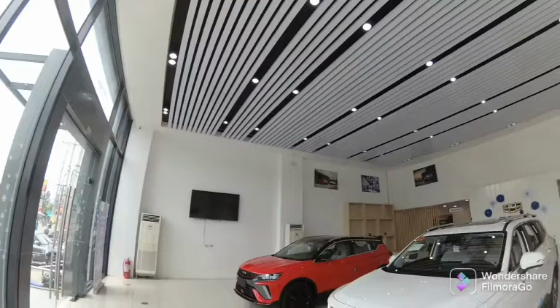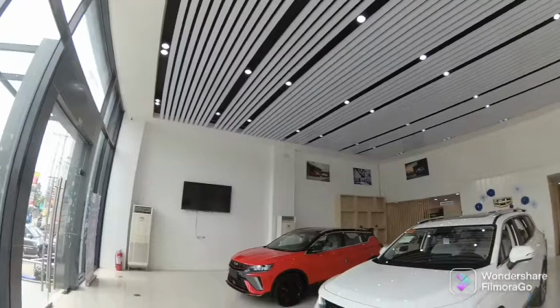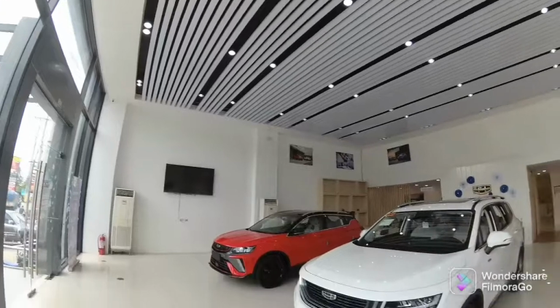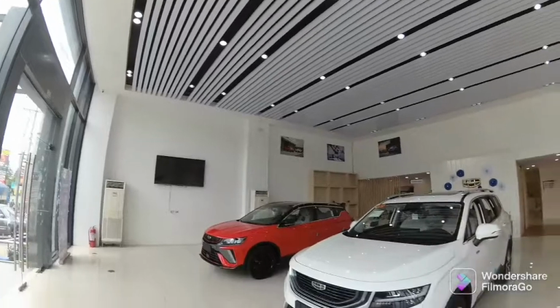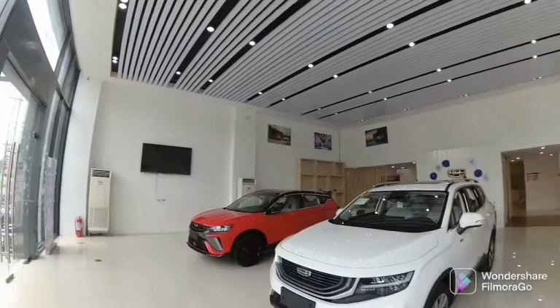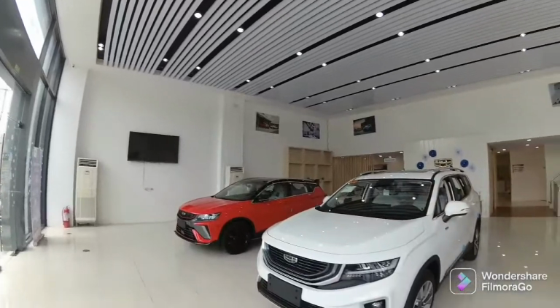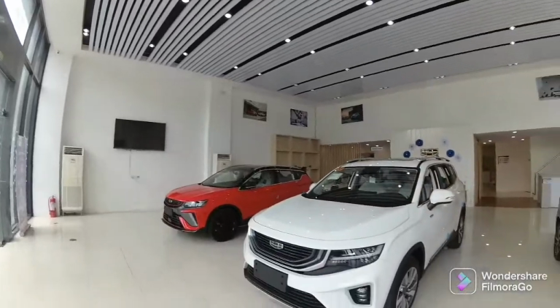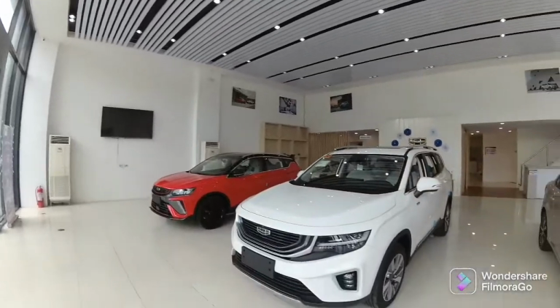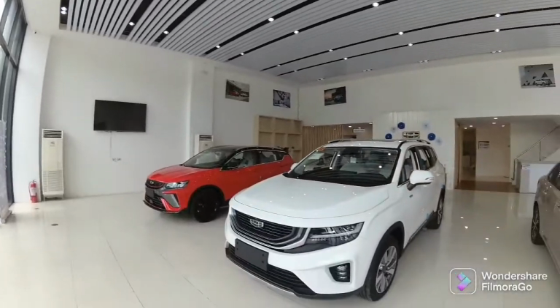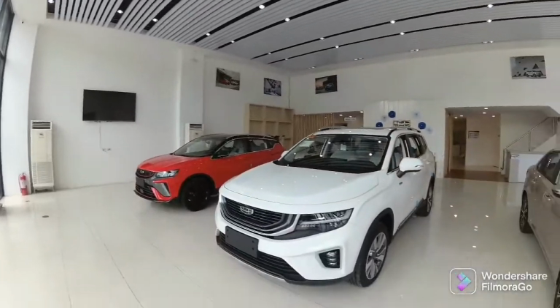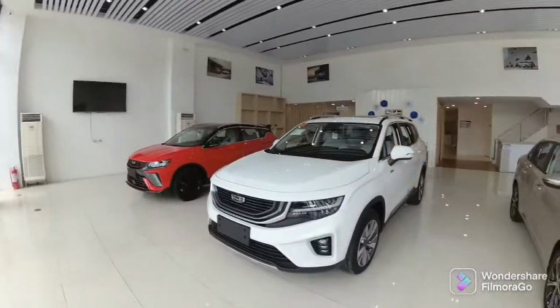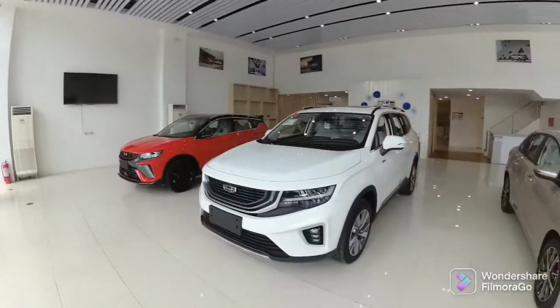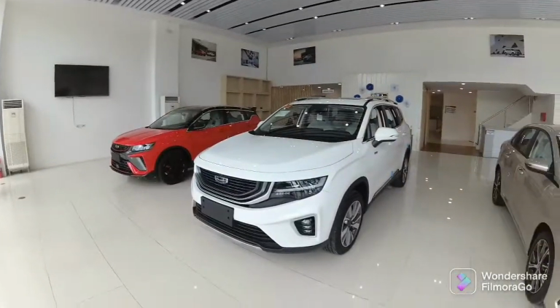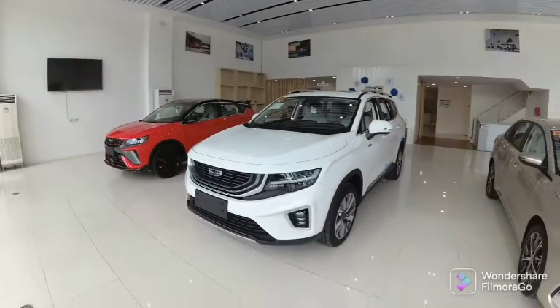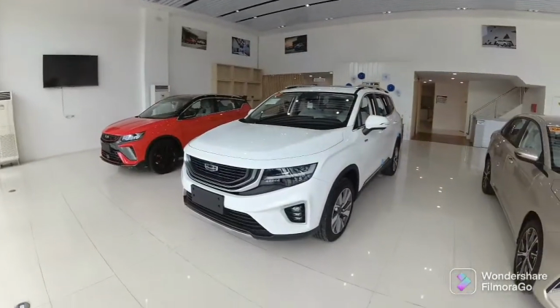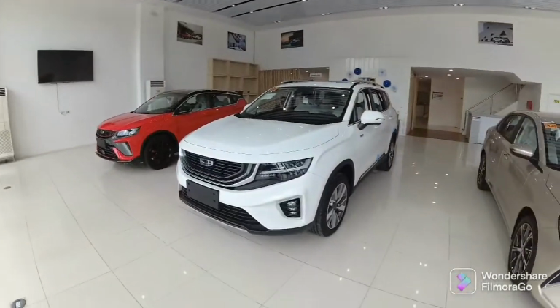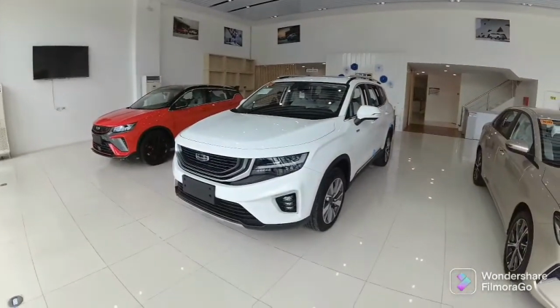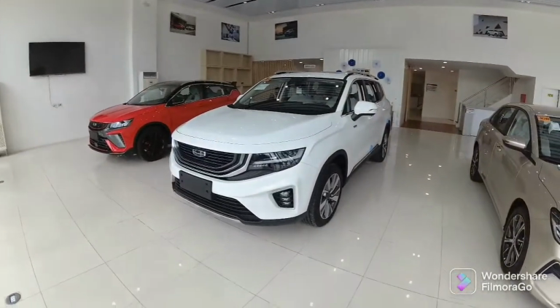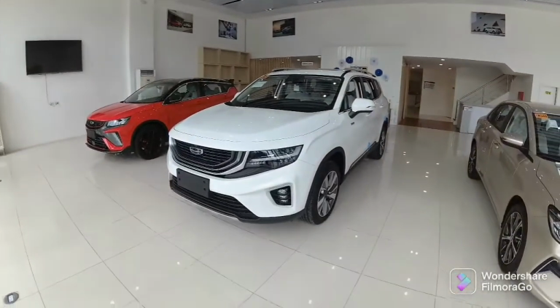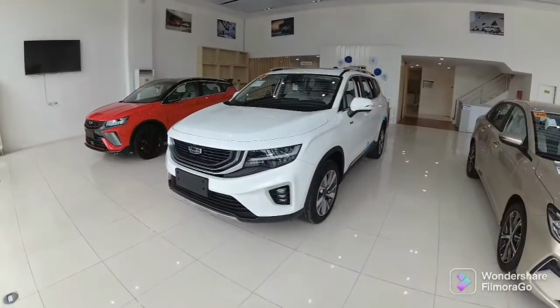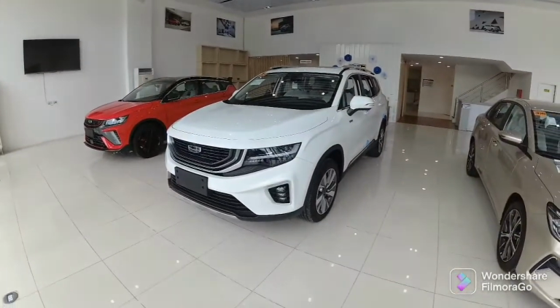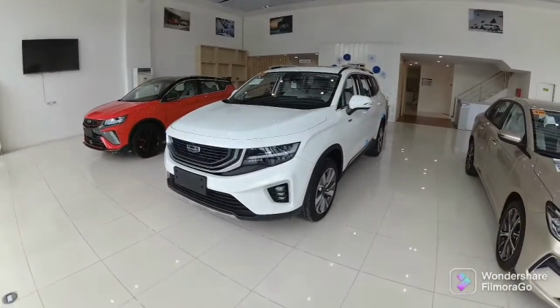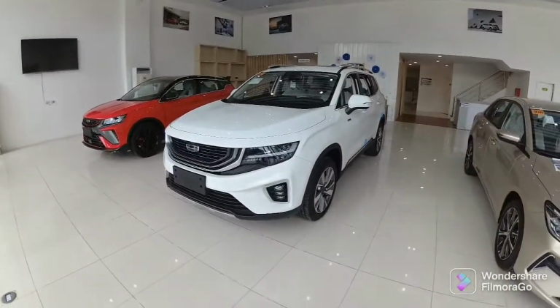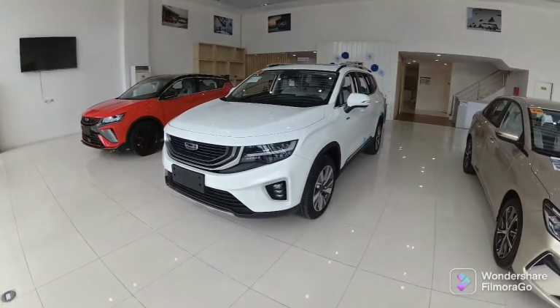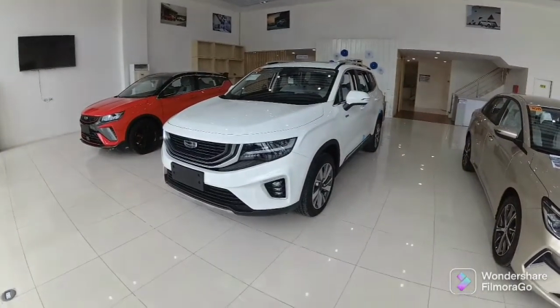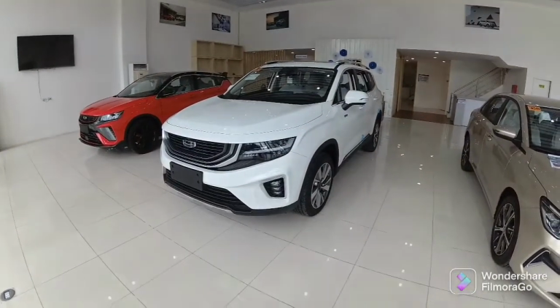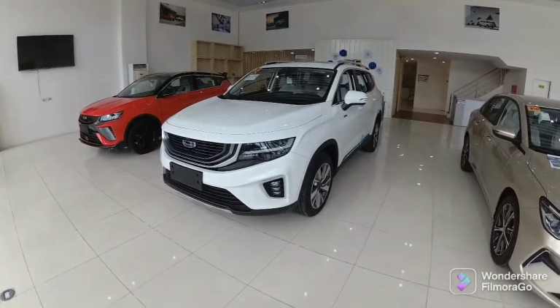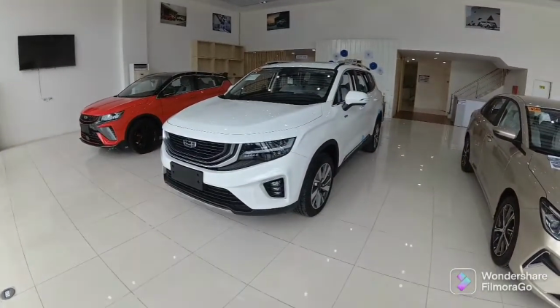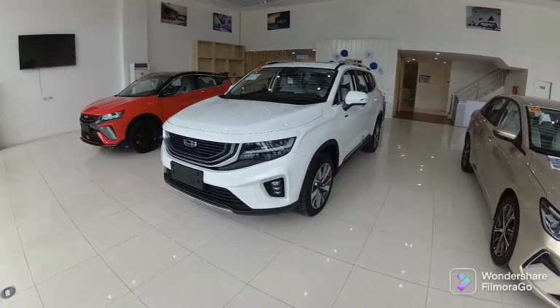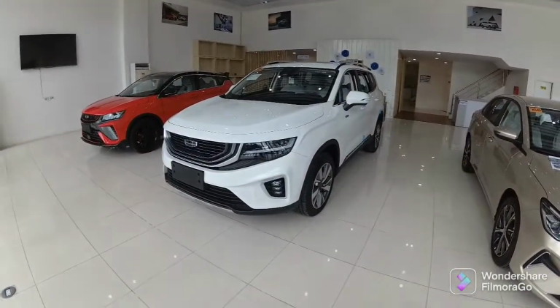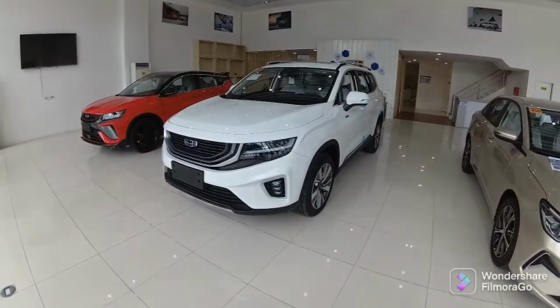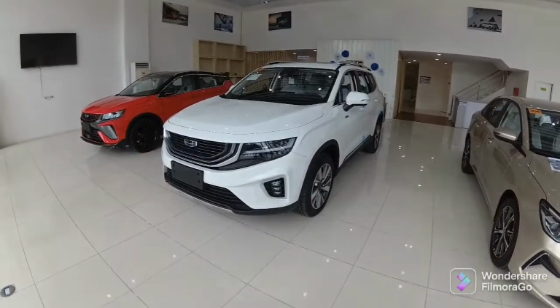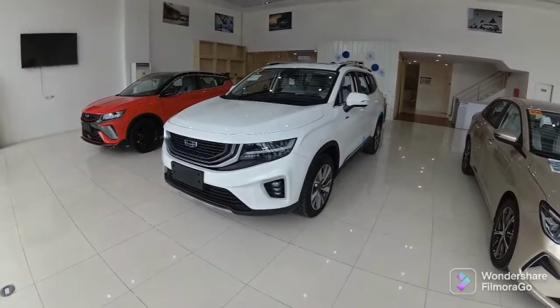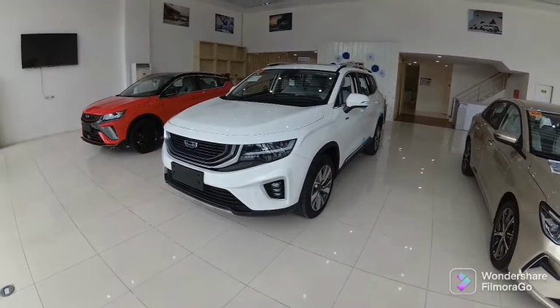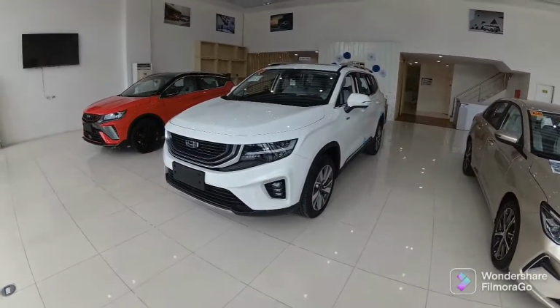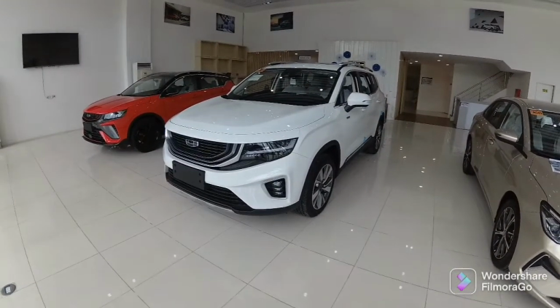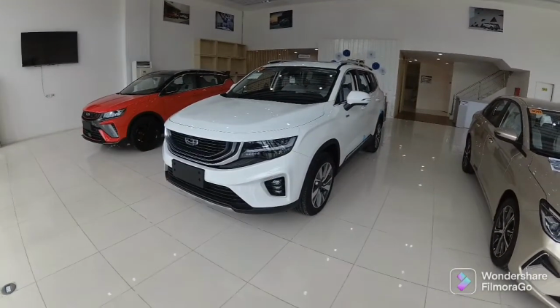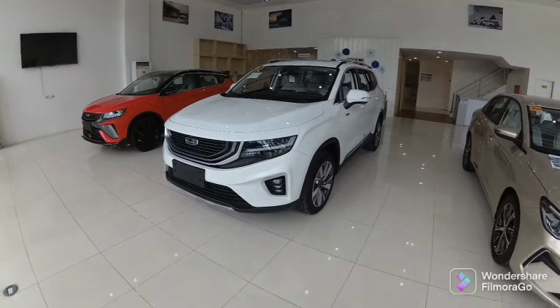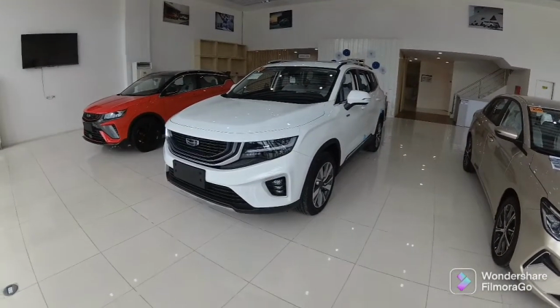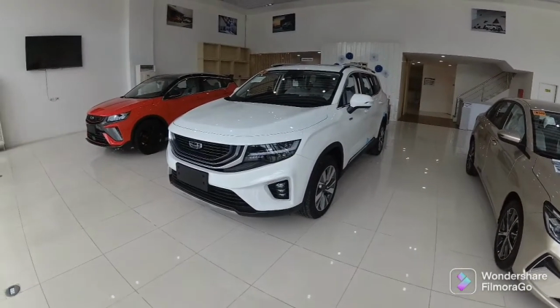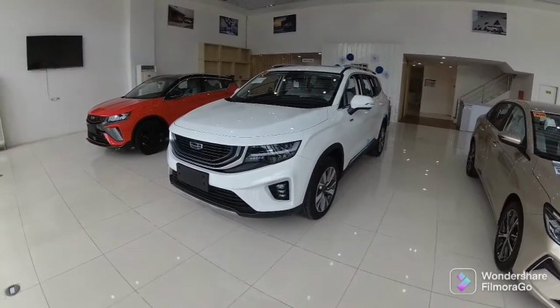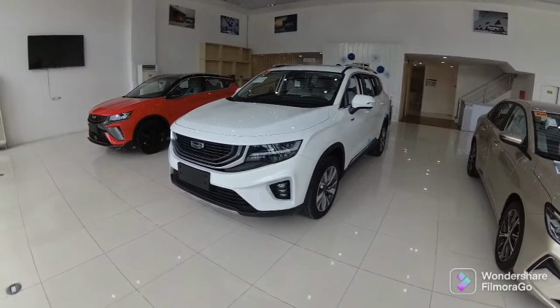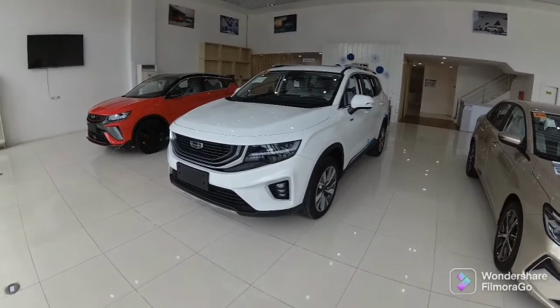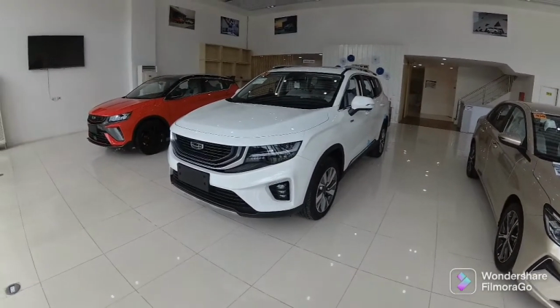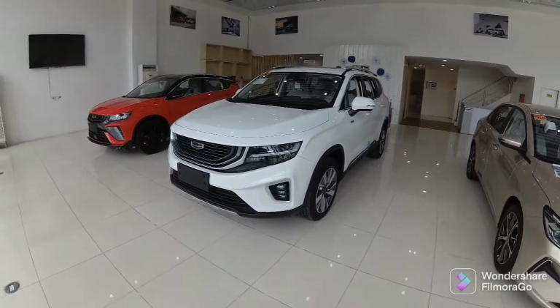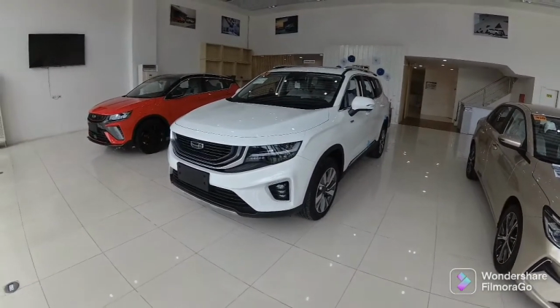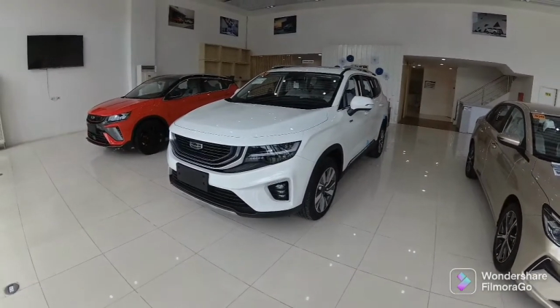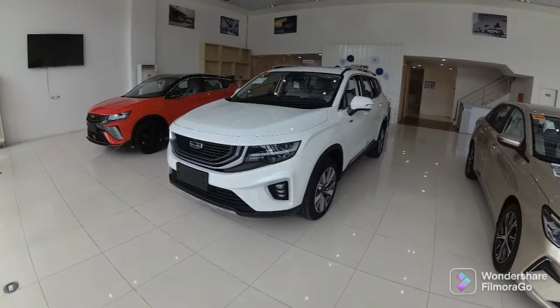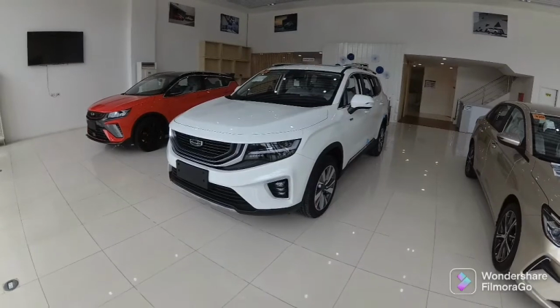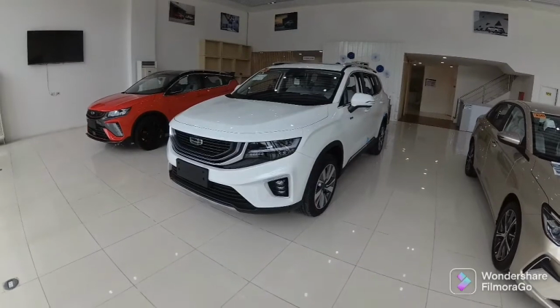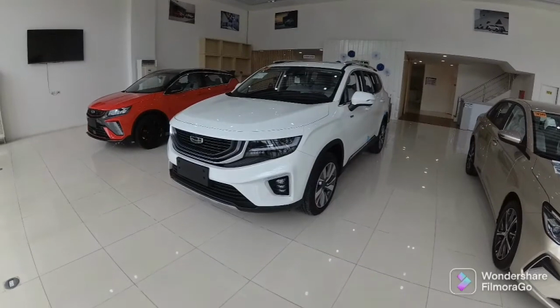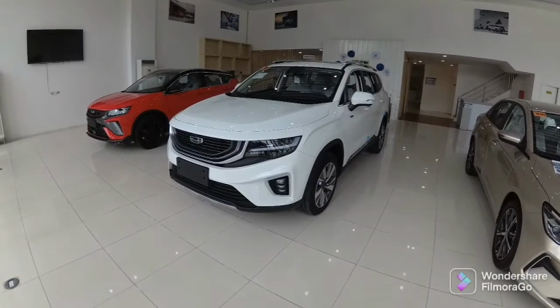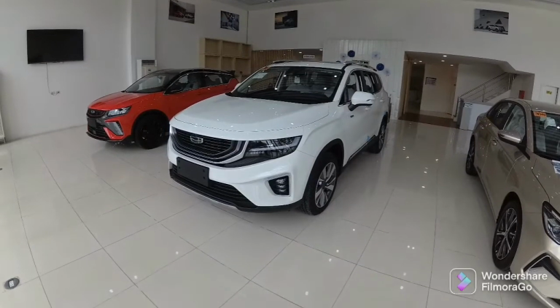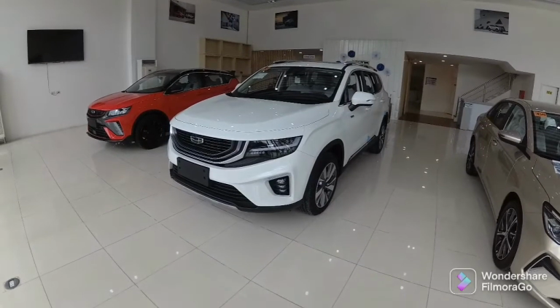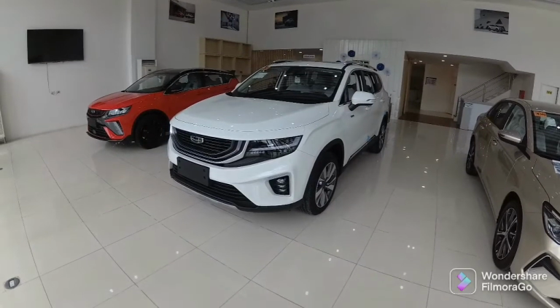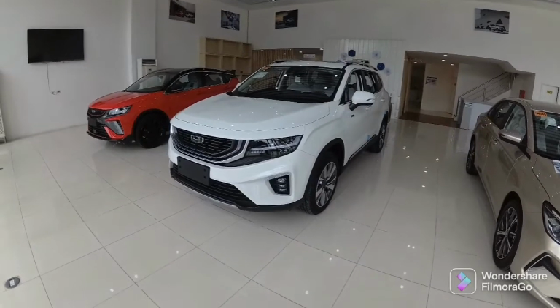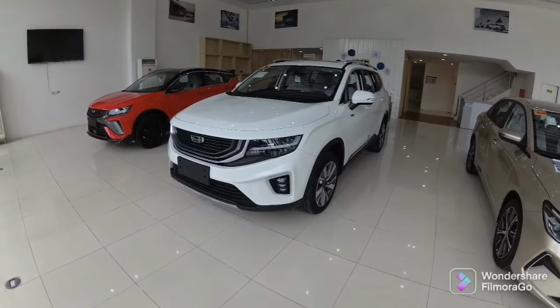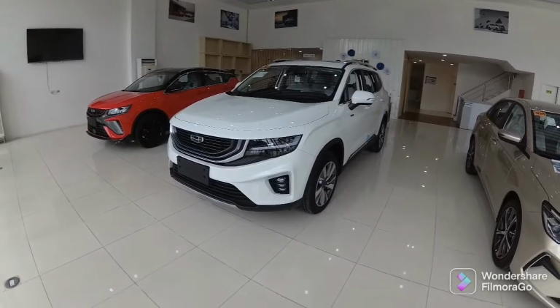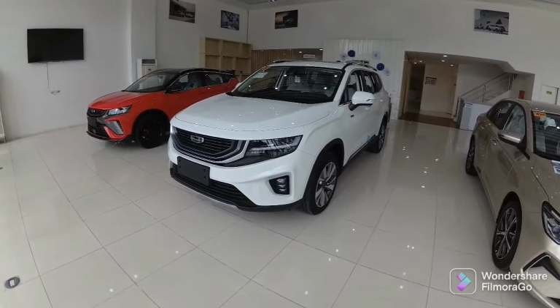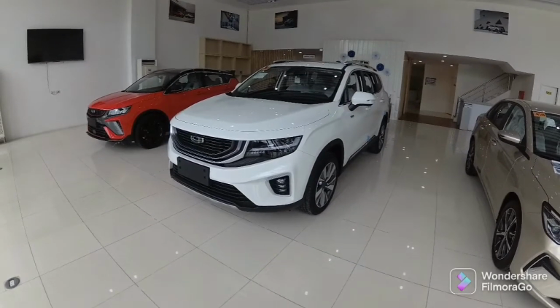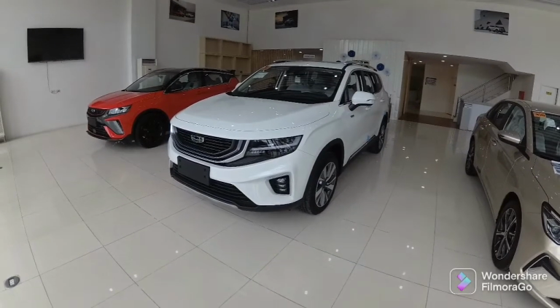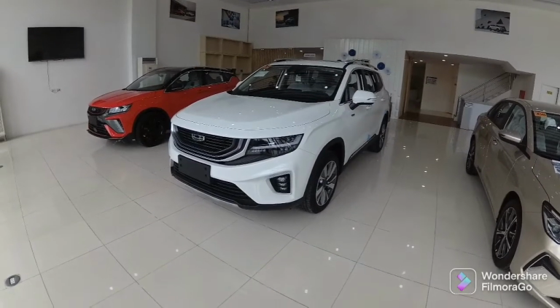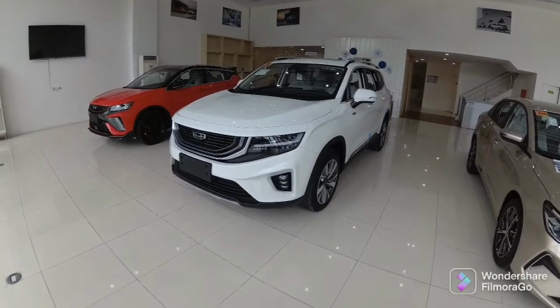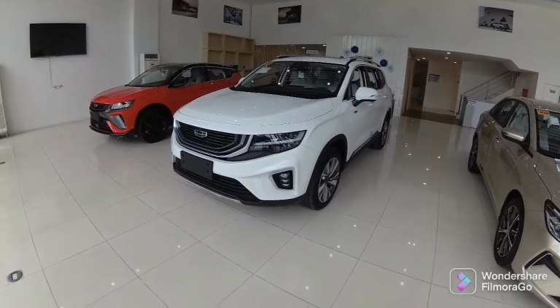Hello everyone, welcome to Car World PH. Today I will show you the all new 2022 GD Oko Vango.